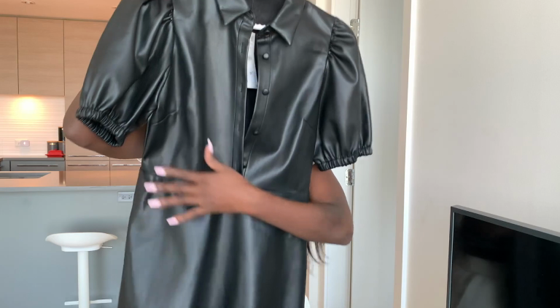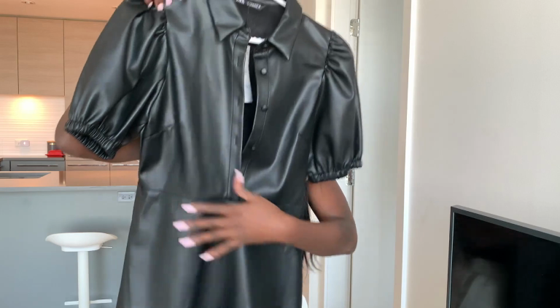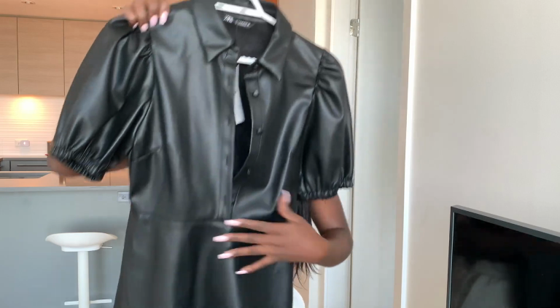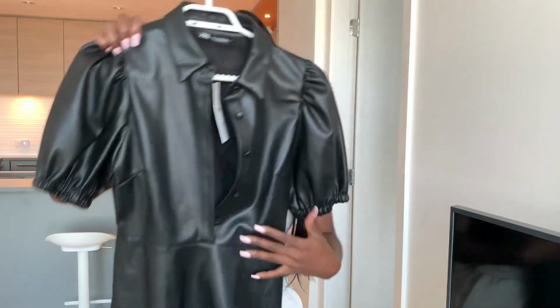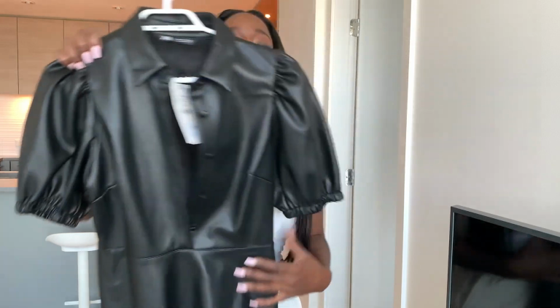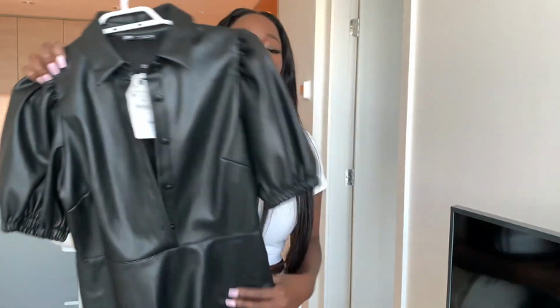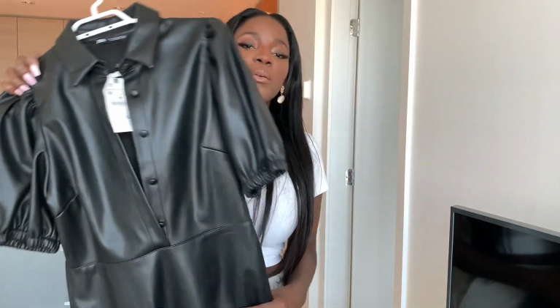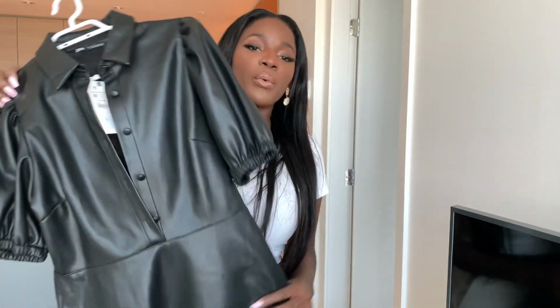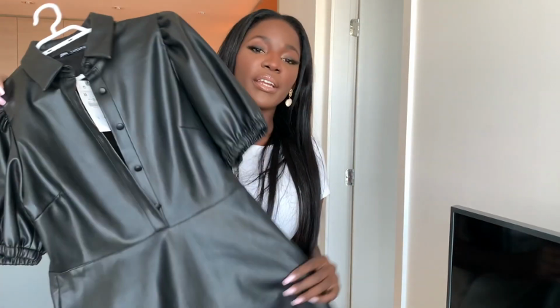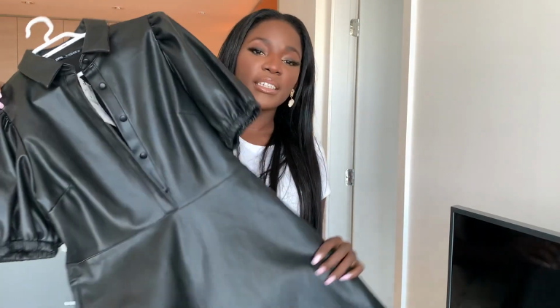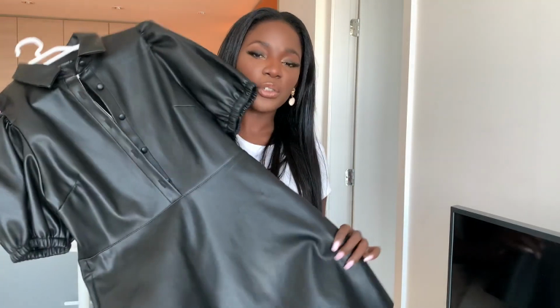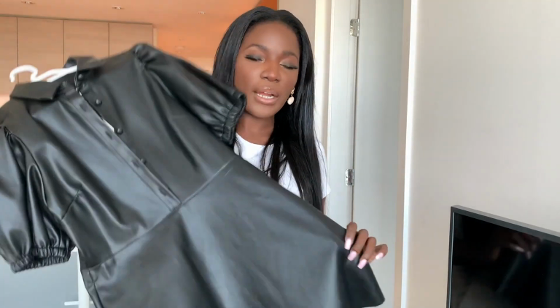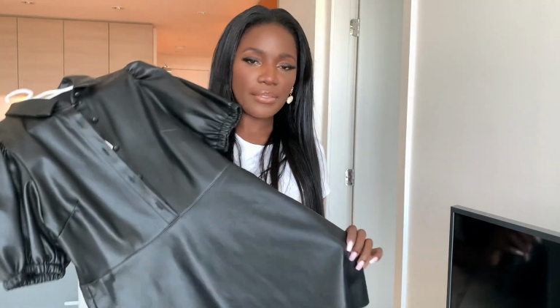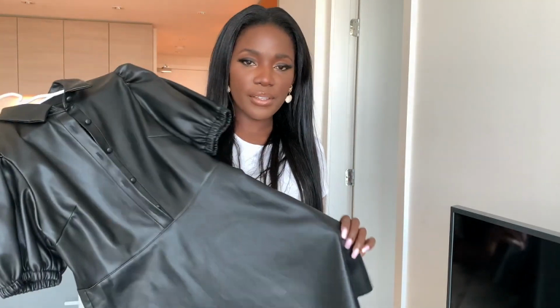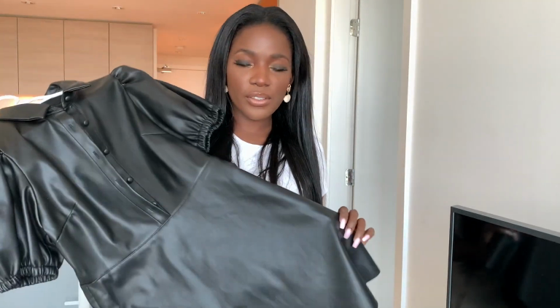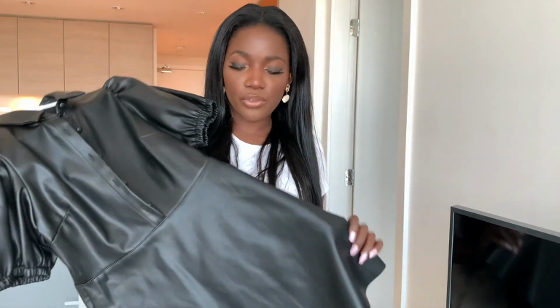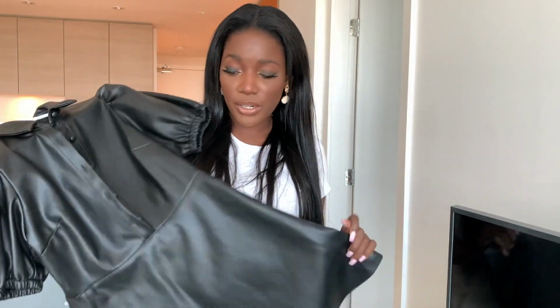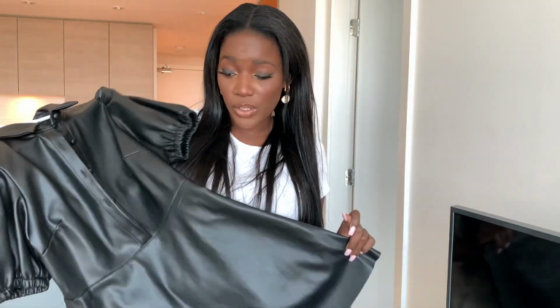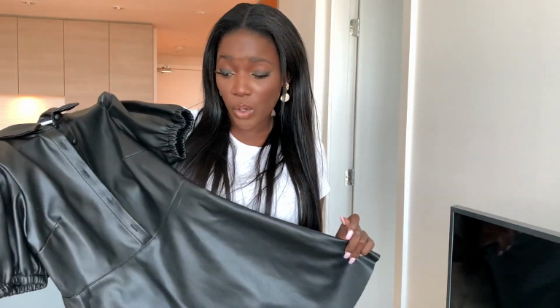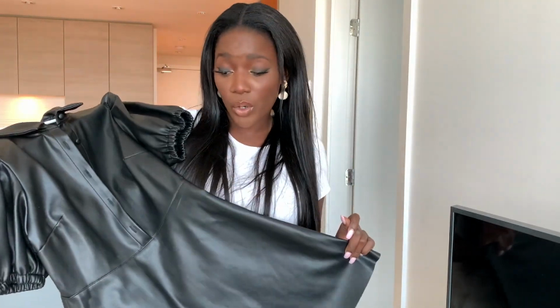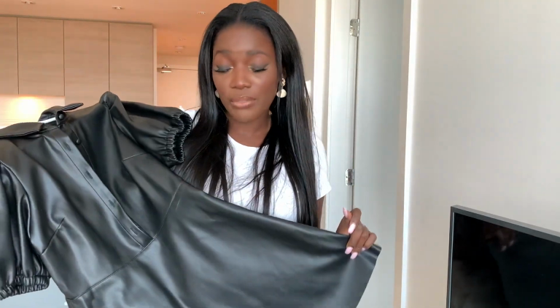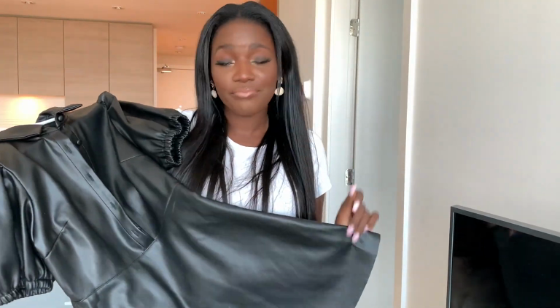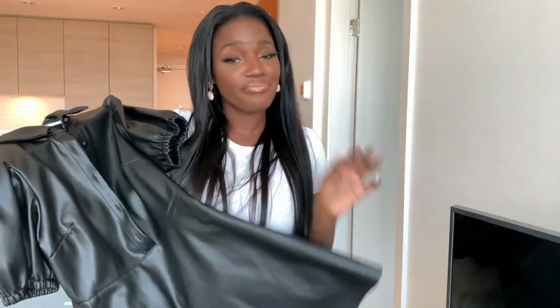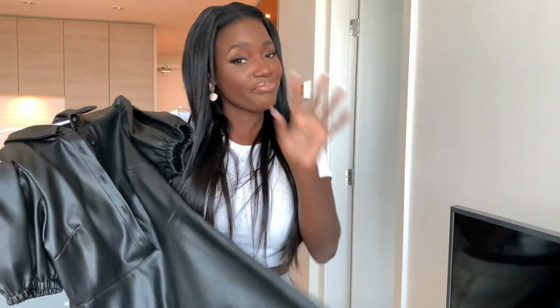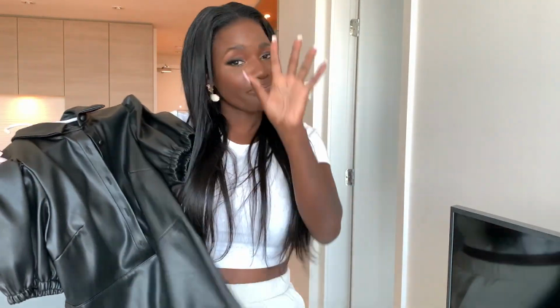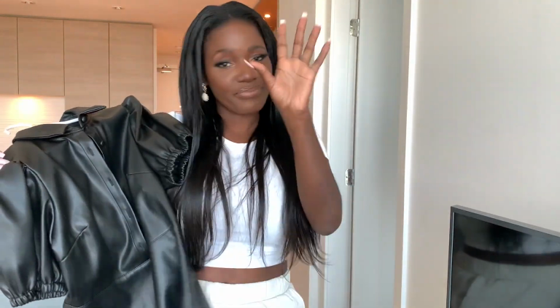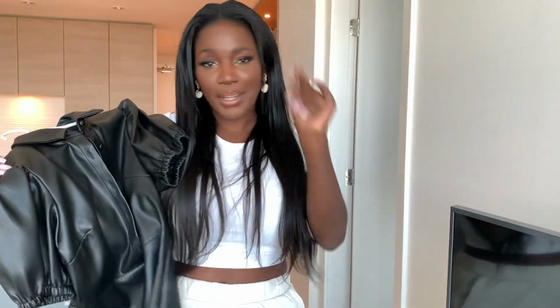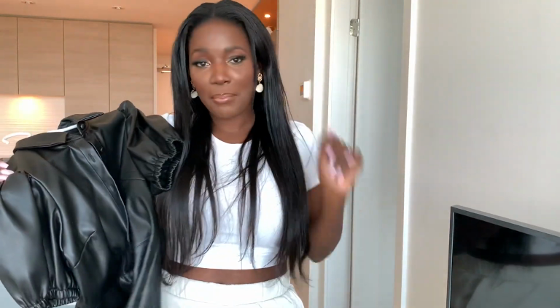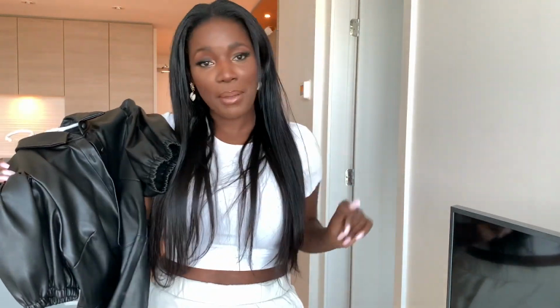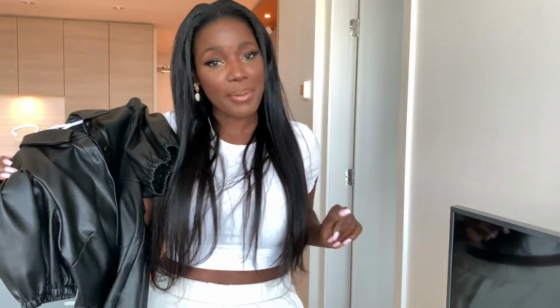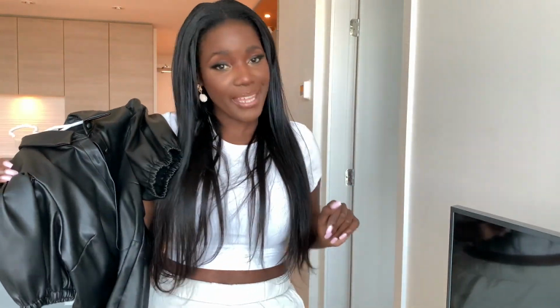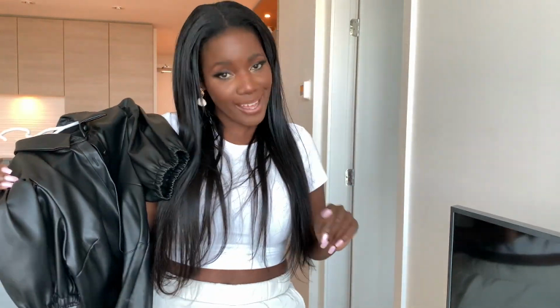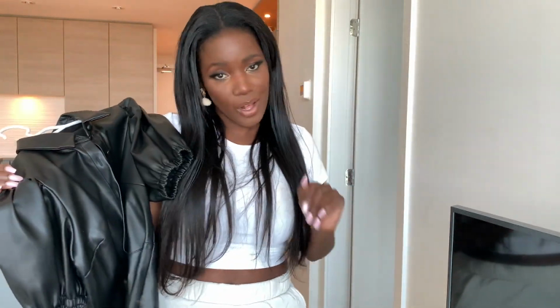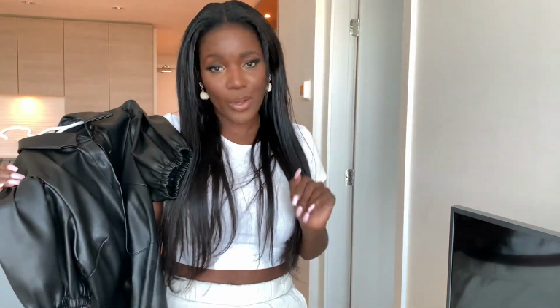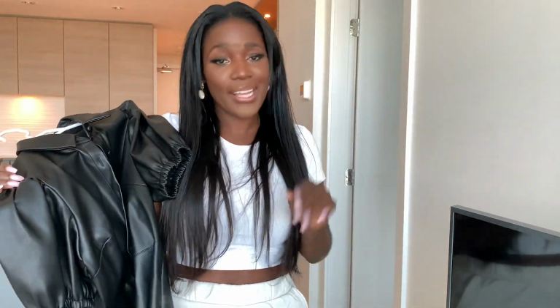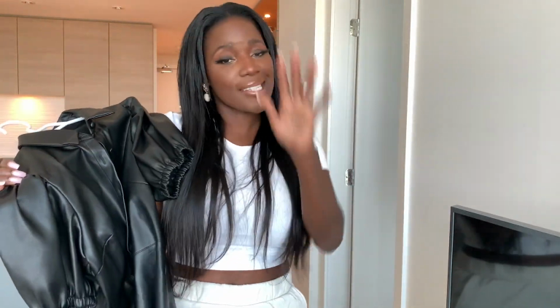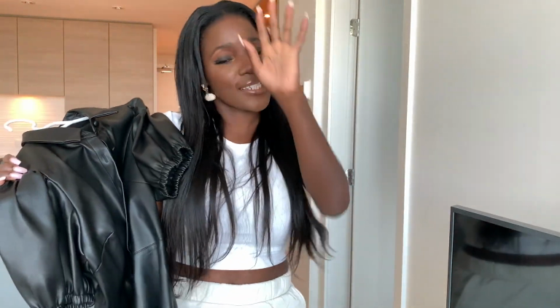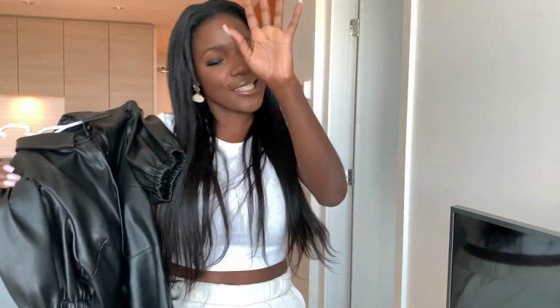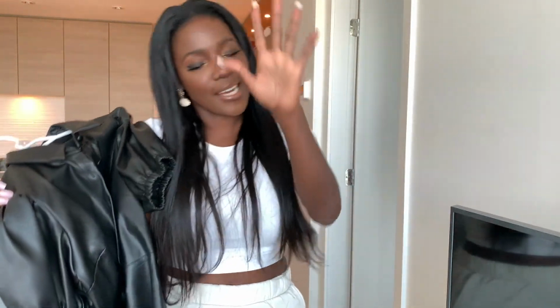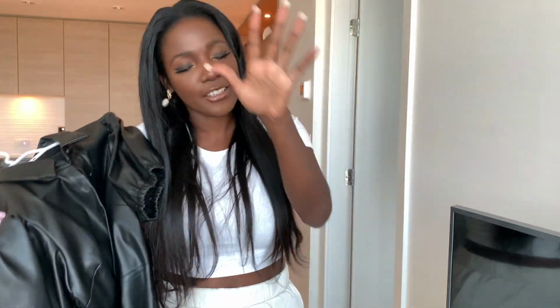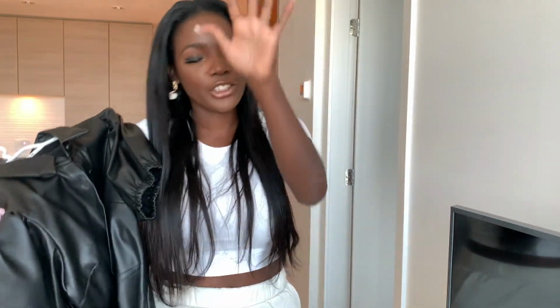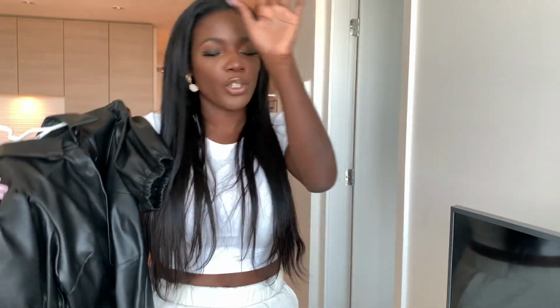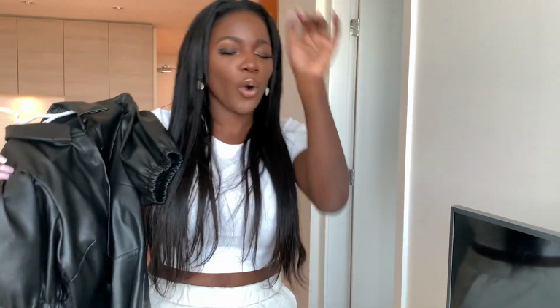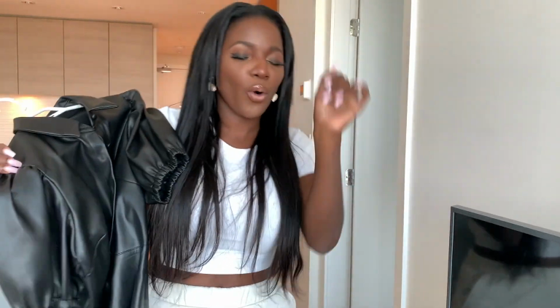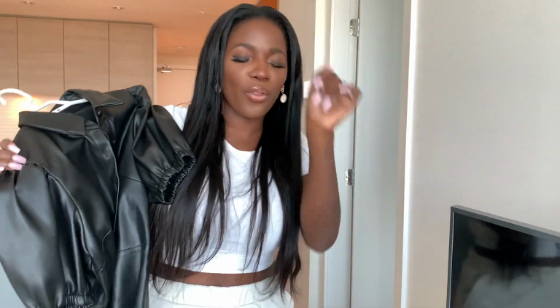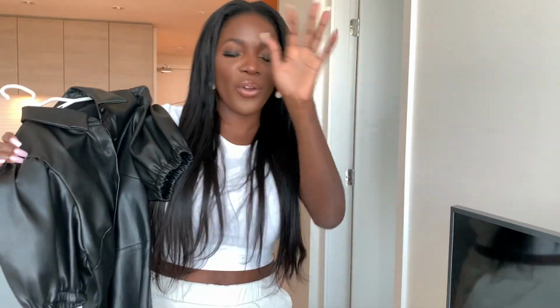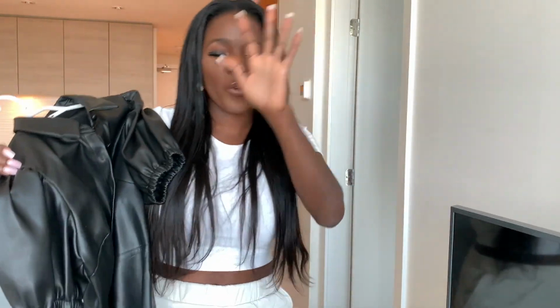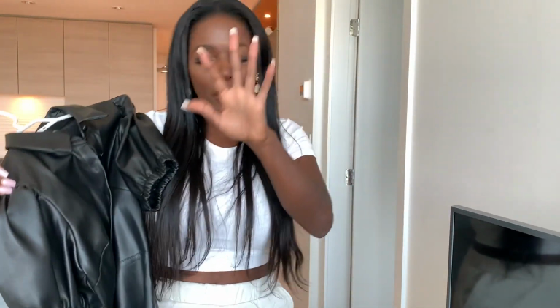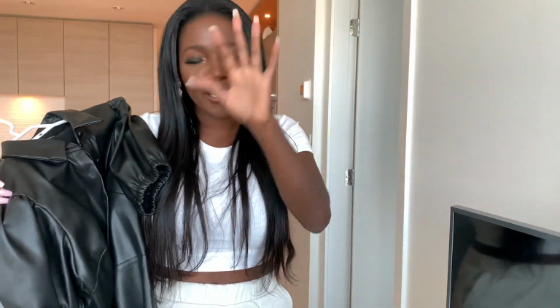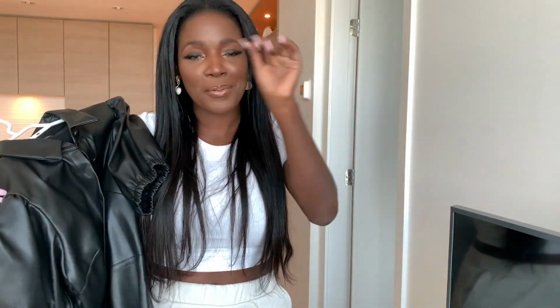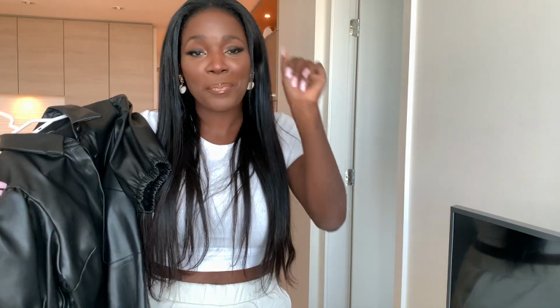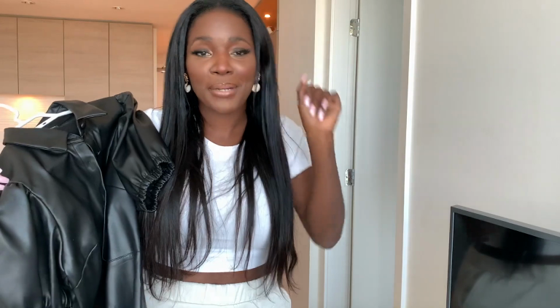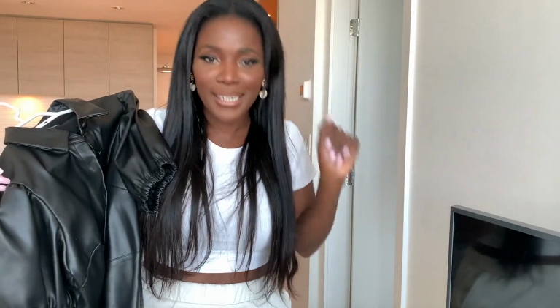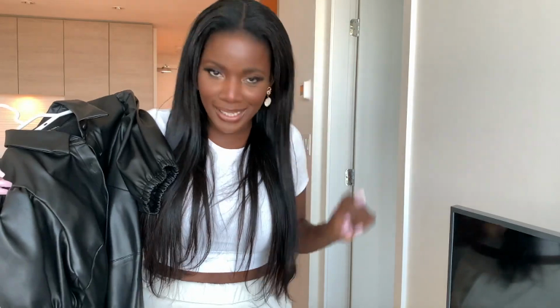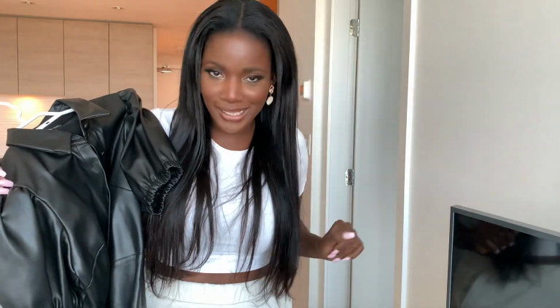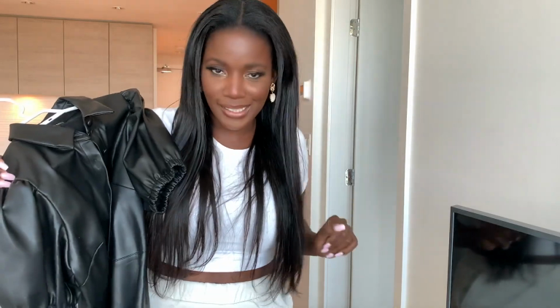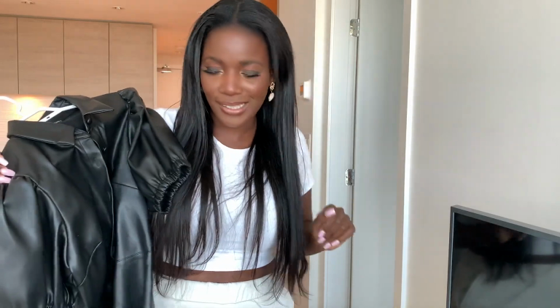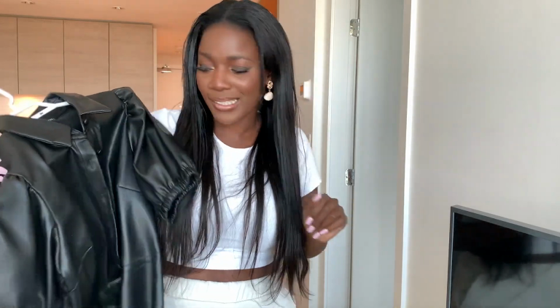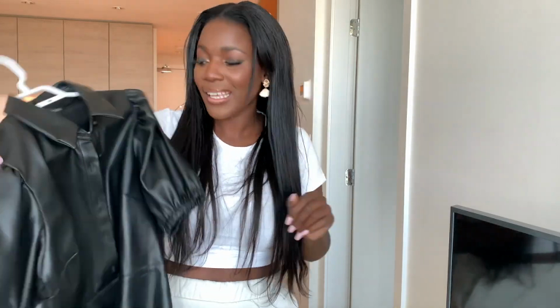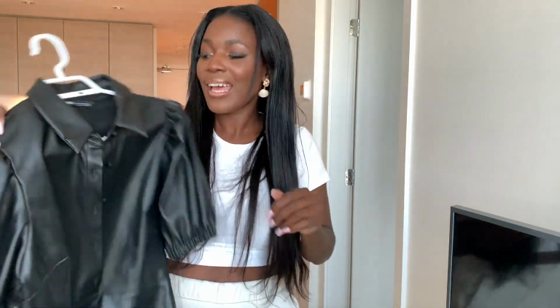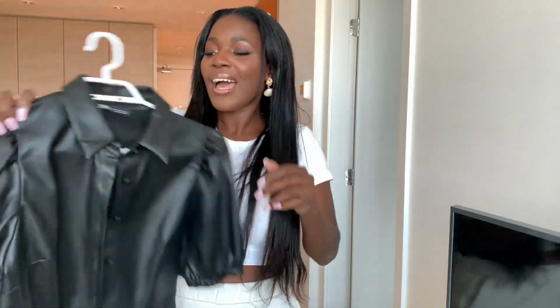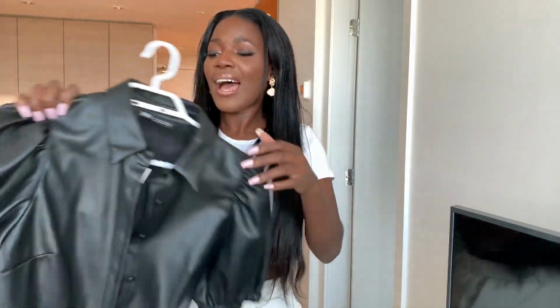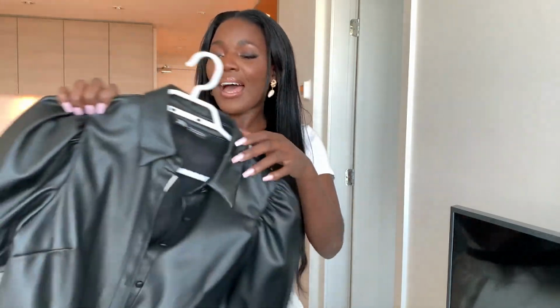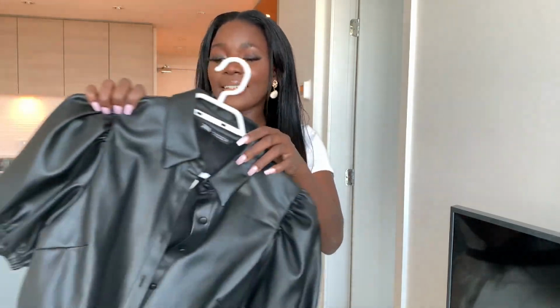But when I tried this dress on, baby girl, it snatched all the right places.